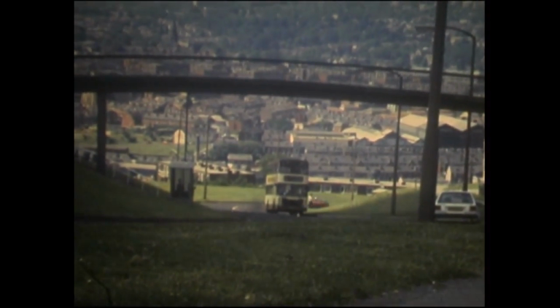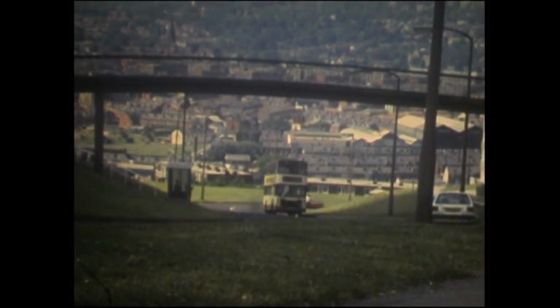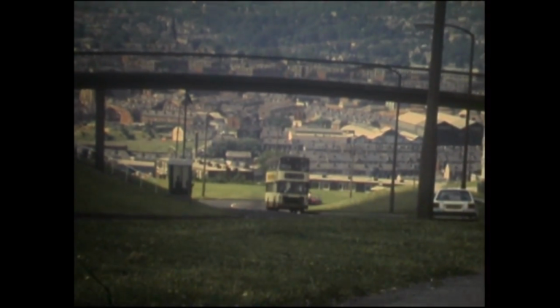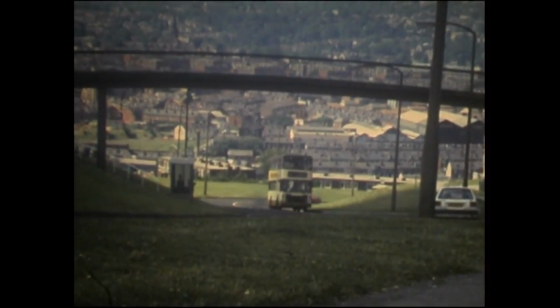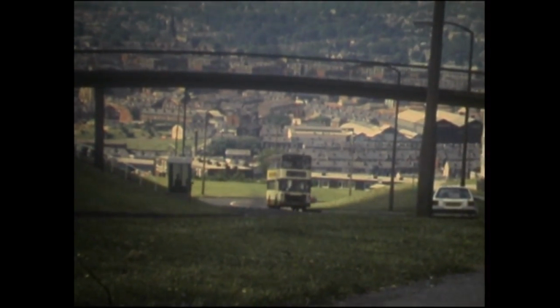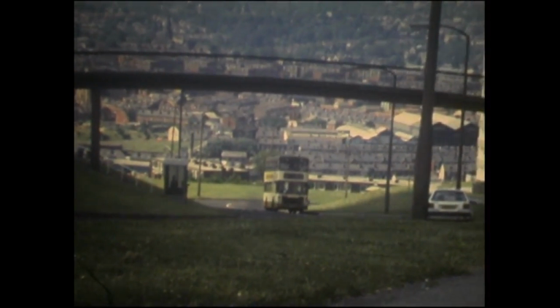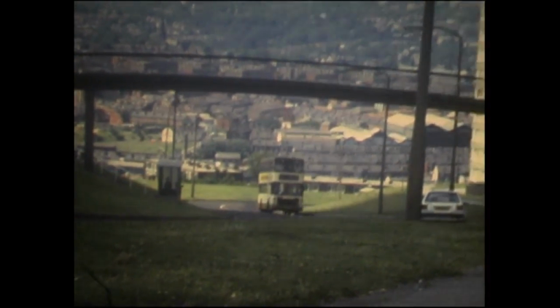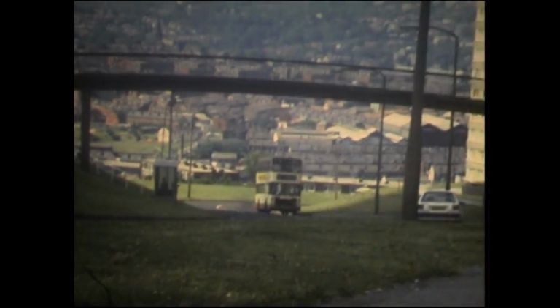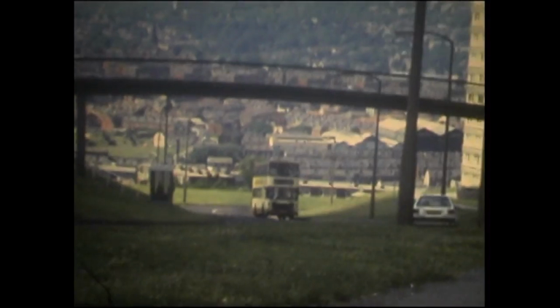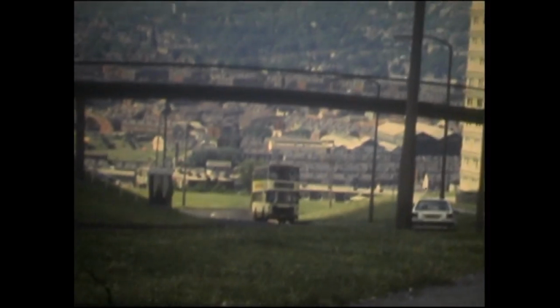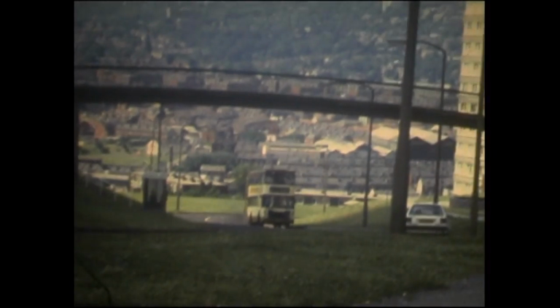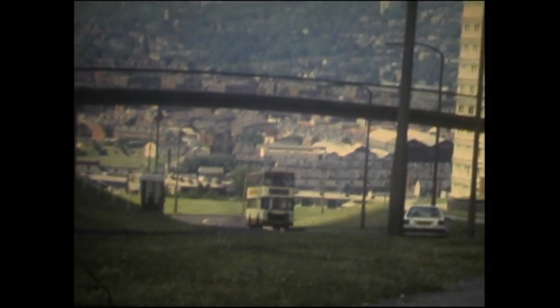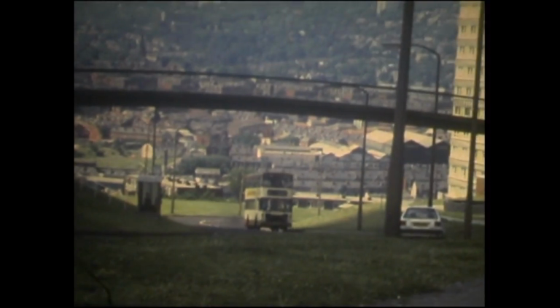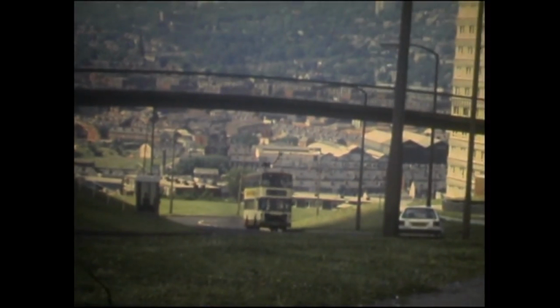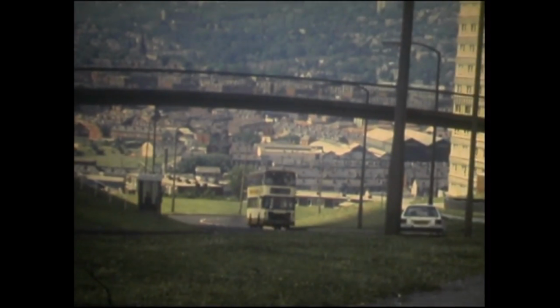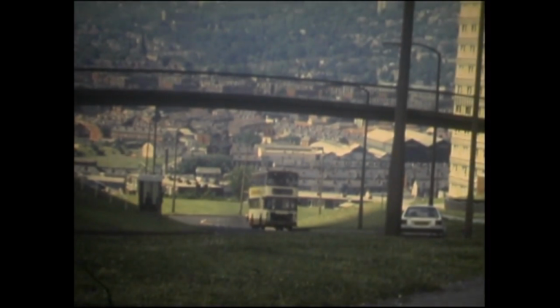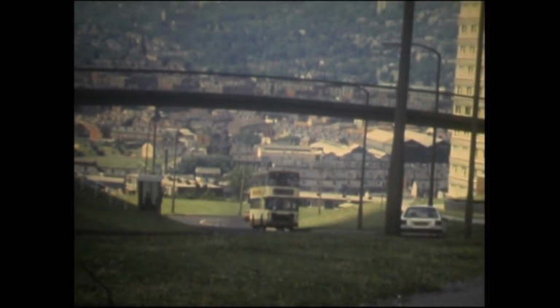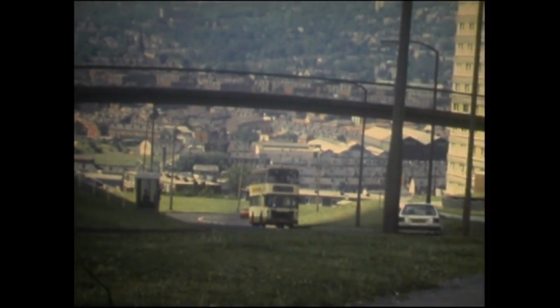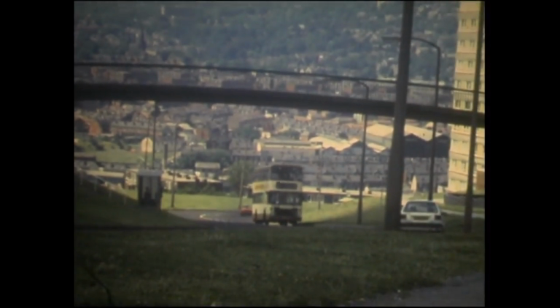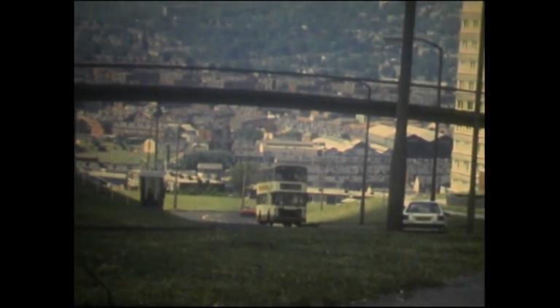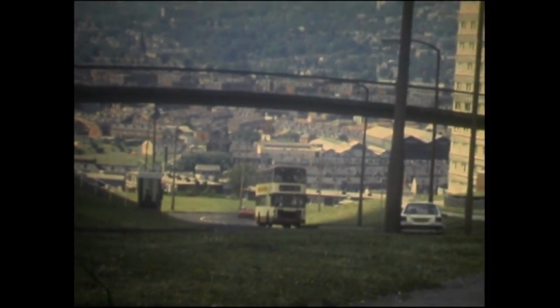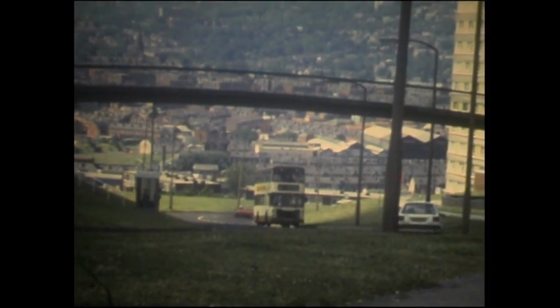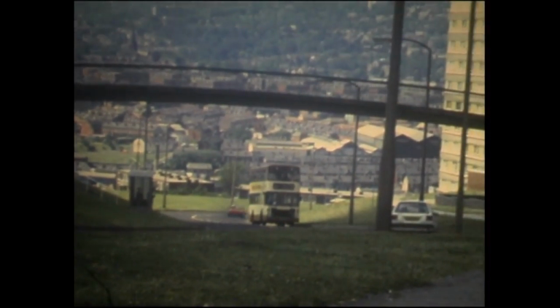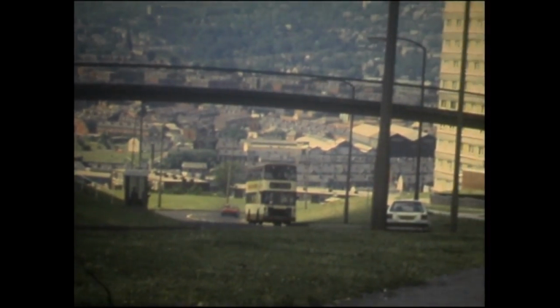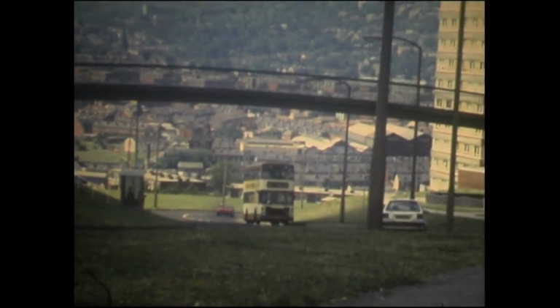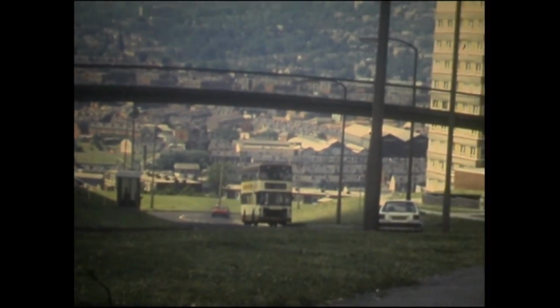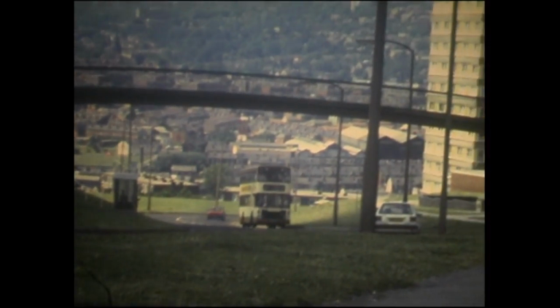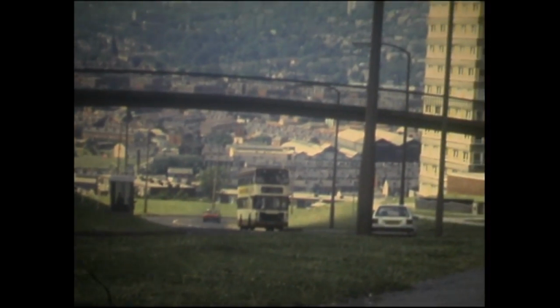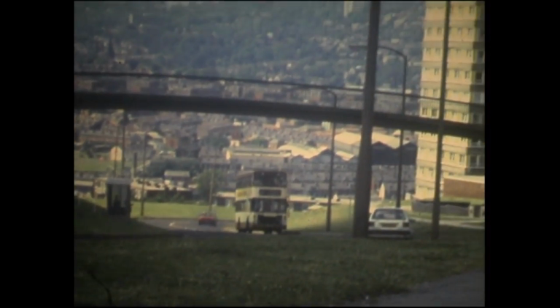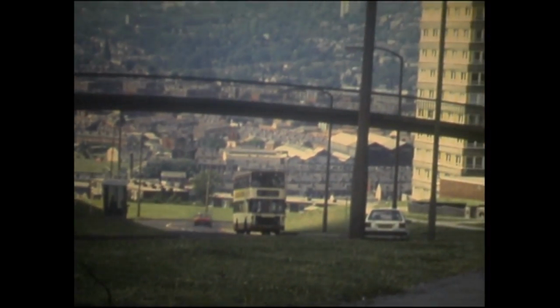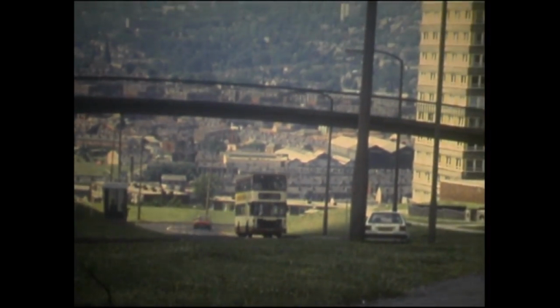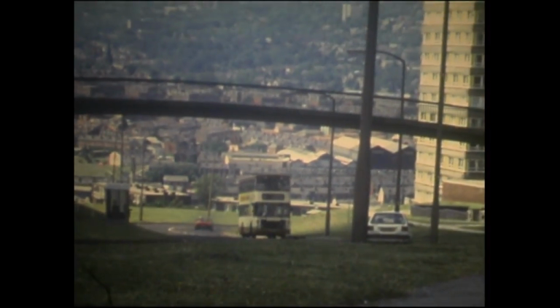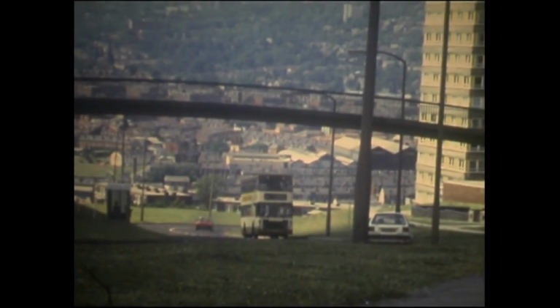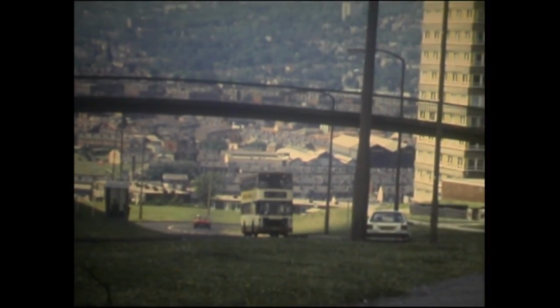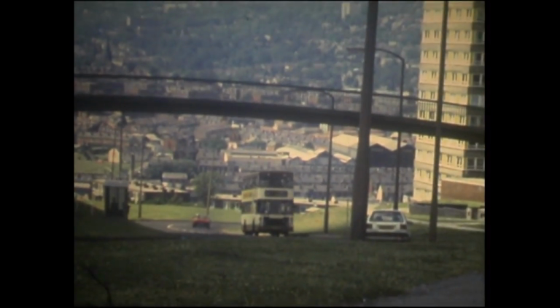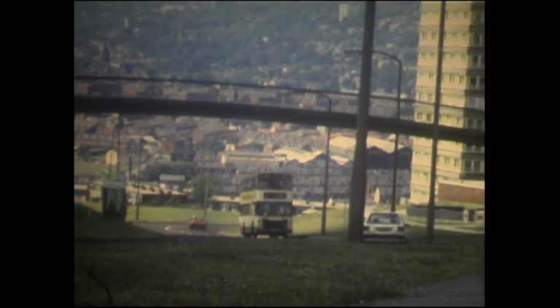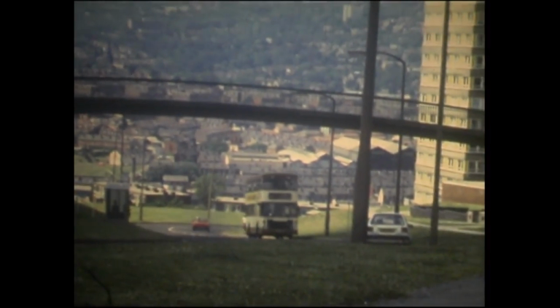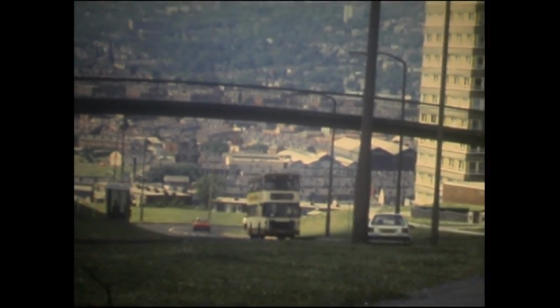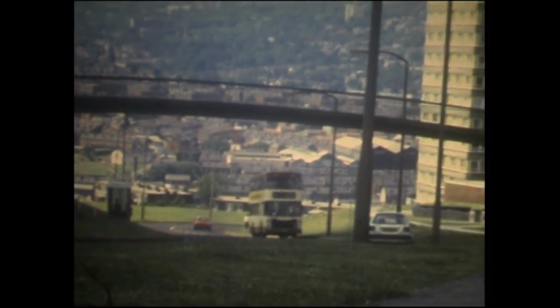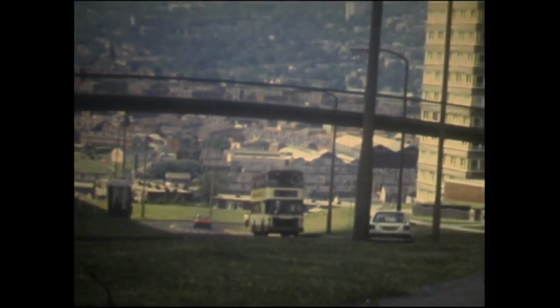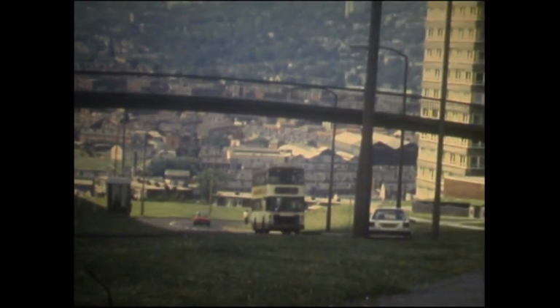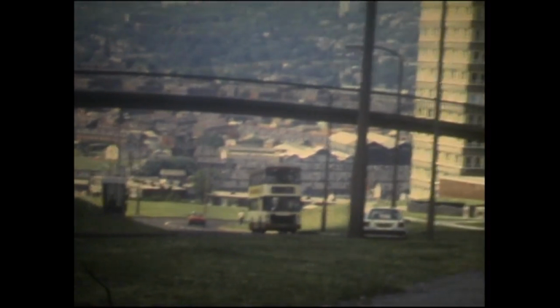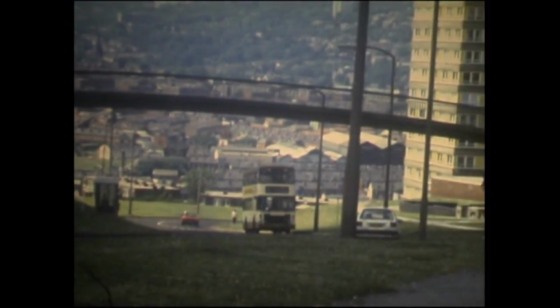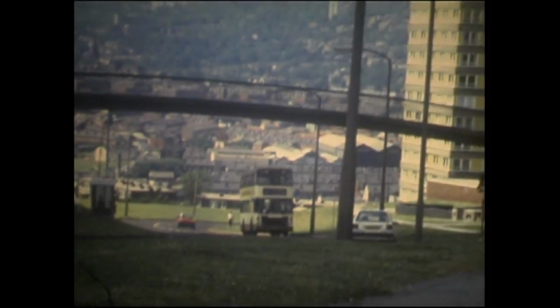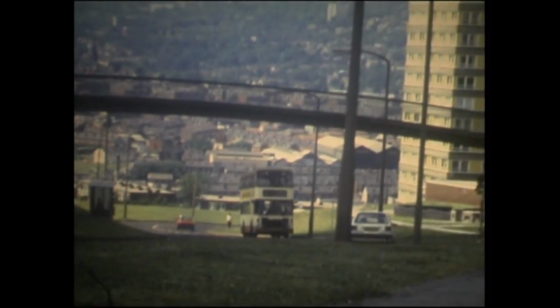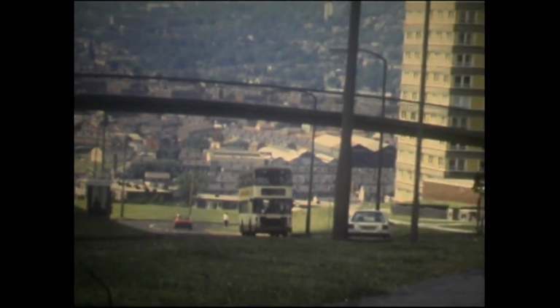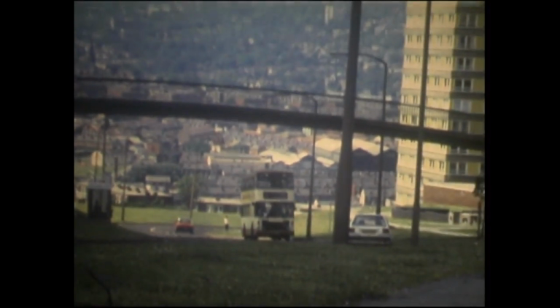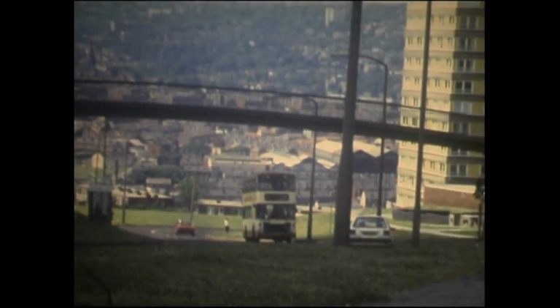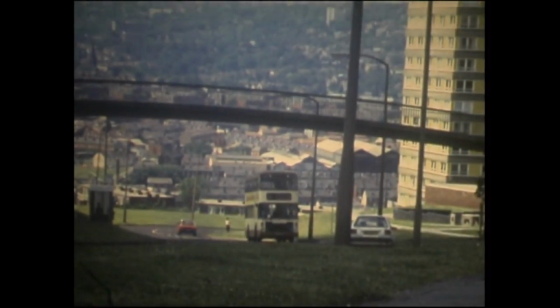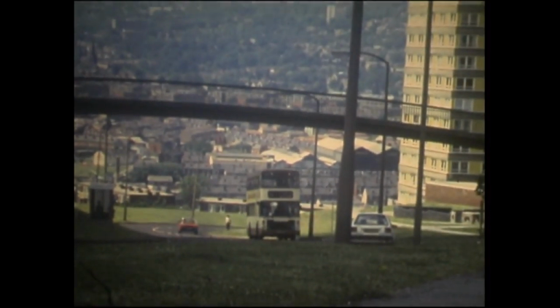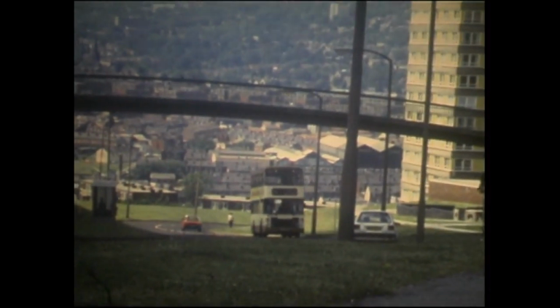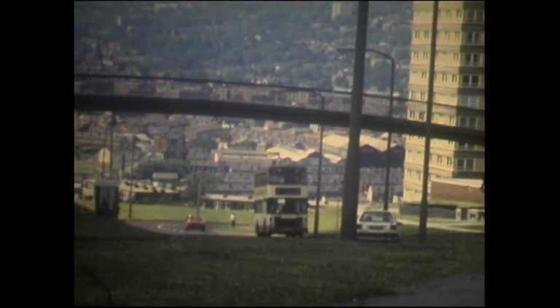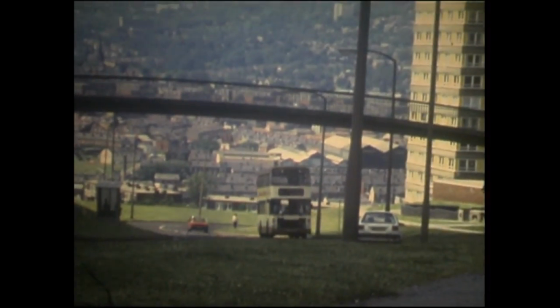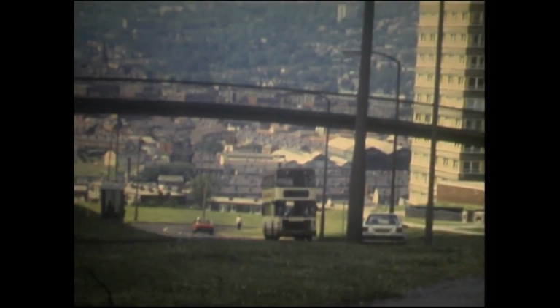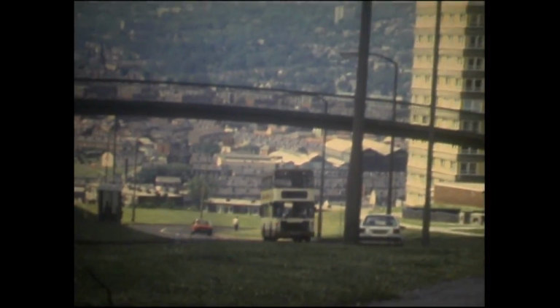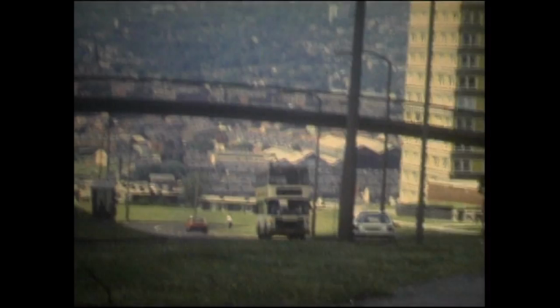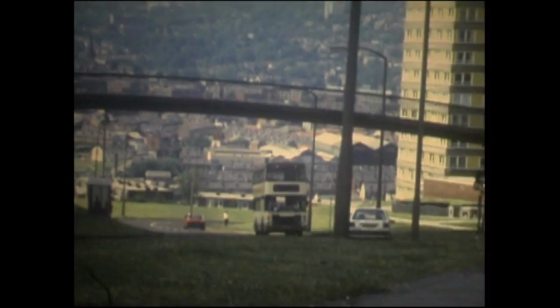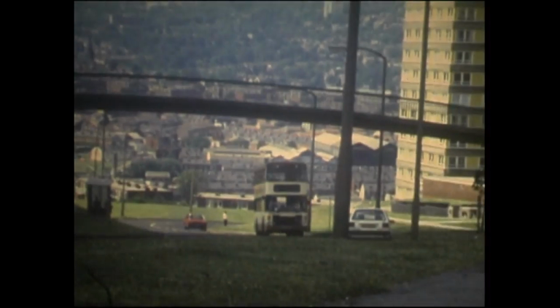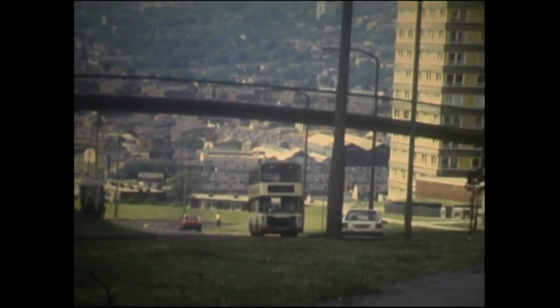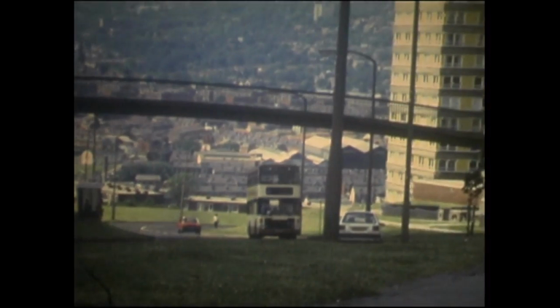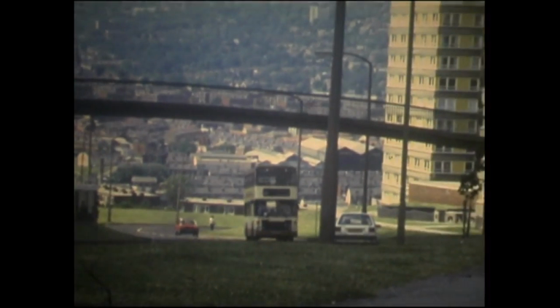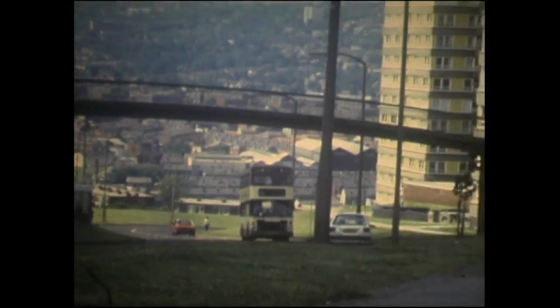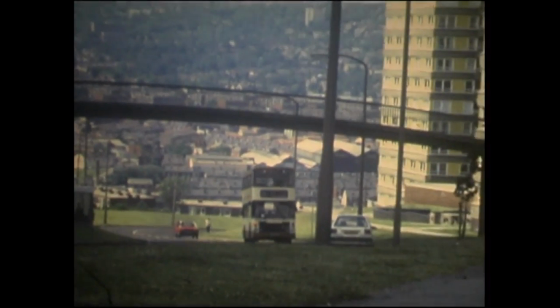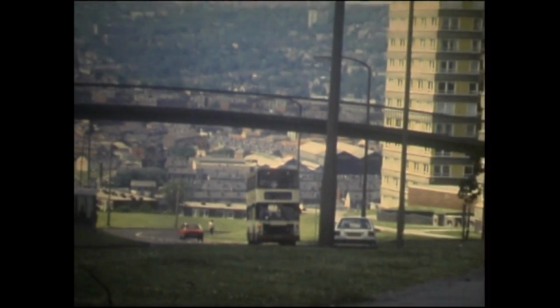A wife of somebody in our group - she's sadly no longer with us - used to call them 'whistling kettles', which I thought was quite appropriate. Because they did, there's no doubt about it. It's a bit like in the old days when we got a batch of Regent 3s, and when they went through Pond Street all the windows vibrated because the exhaust was so noisy.